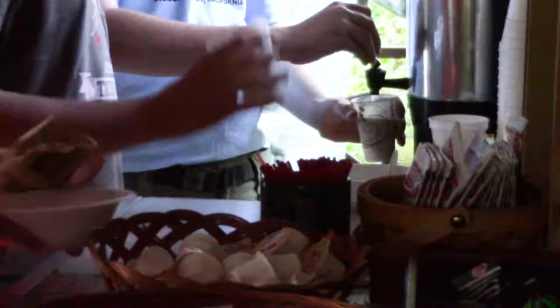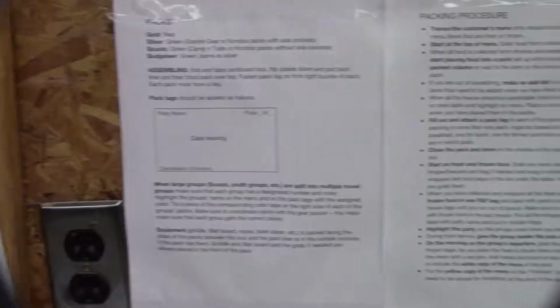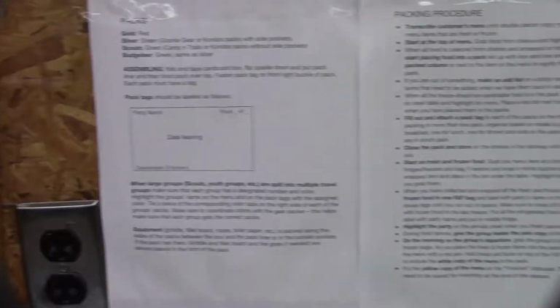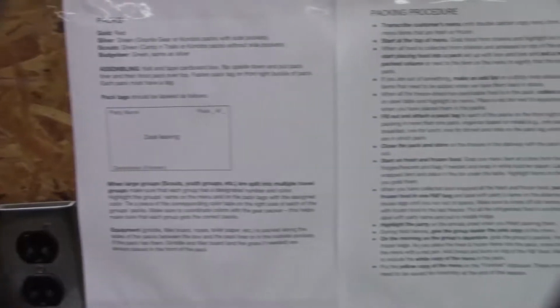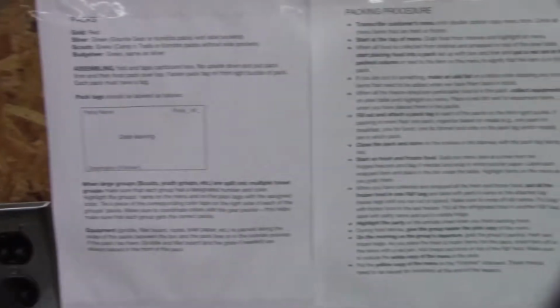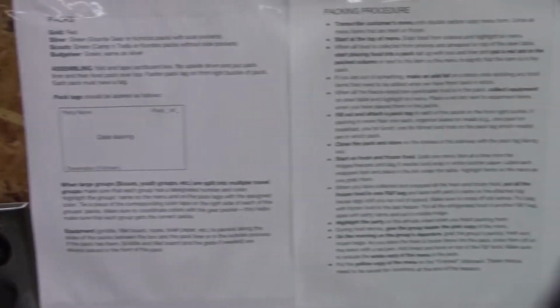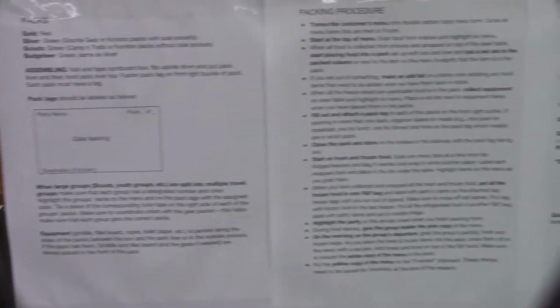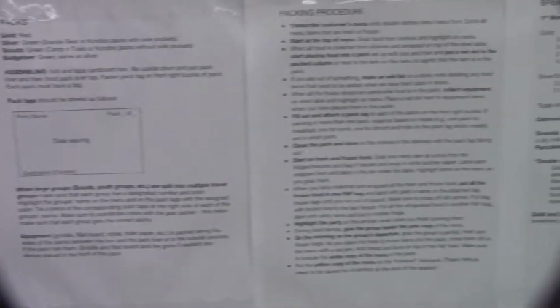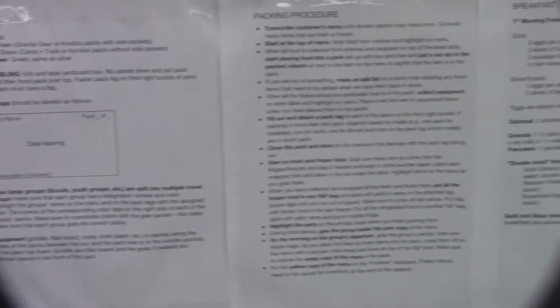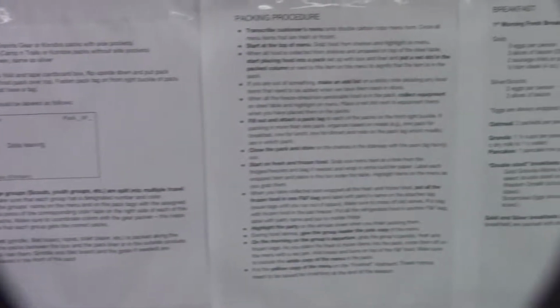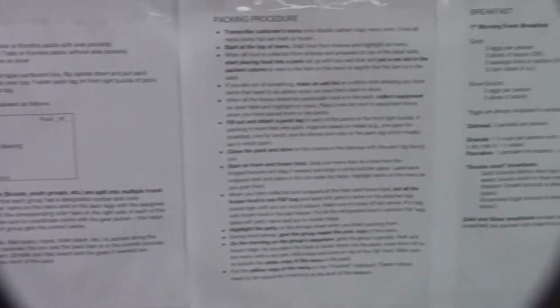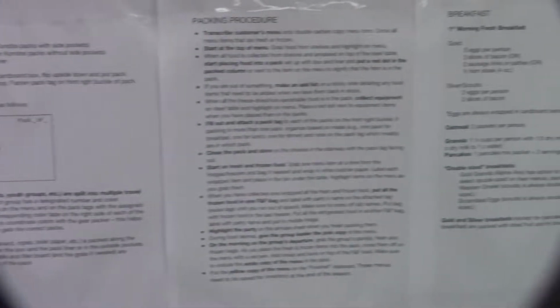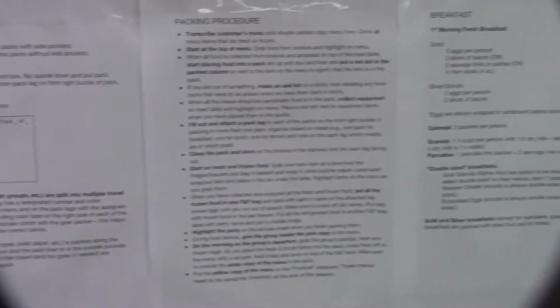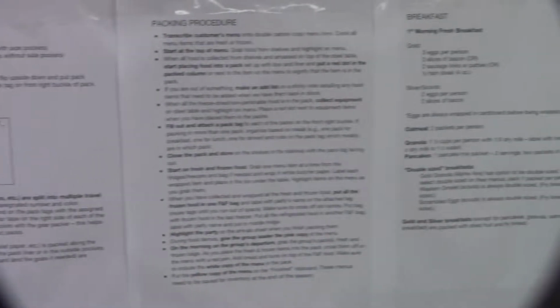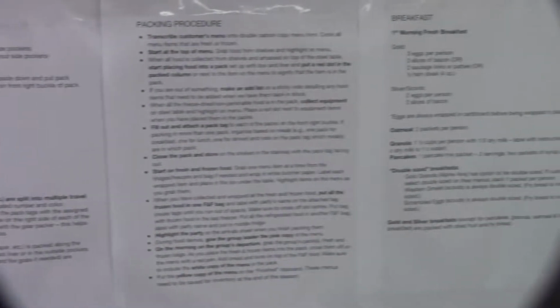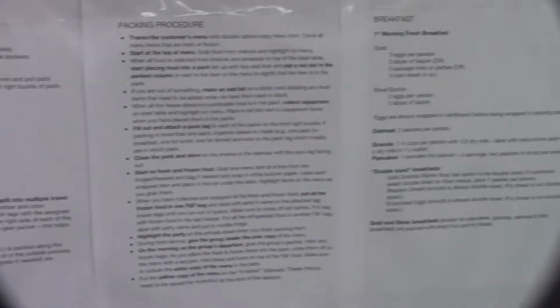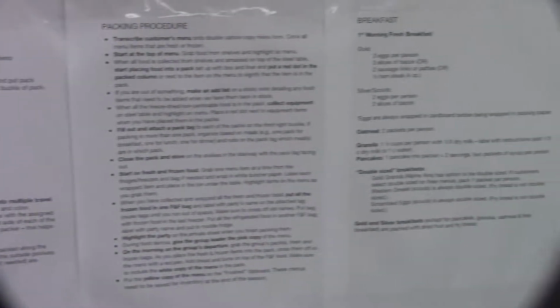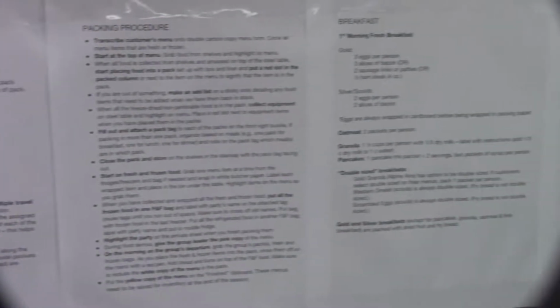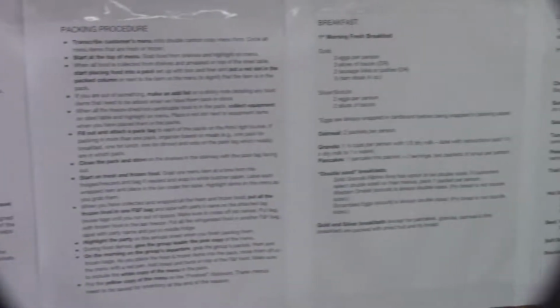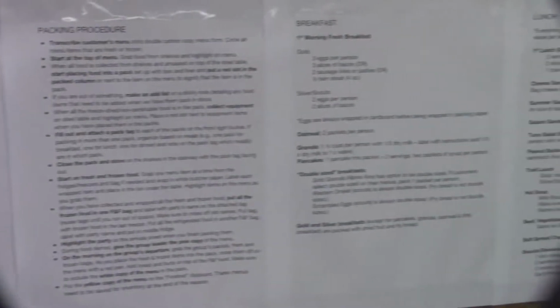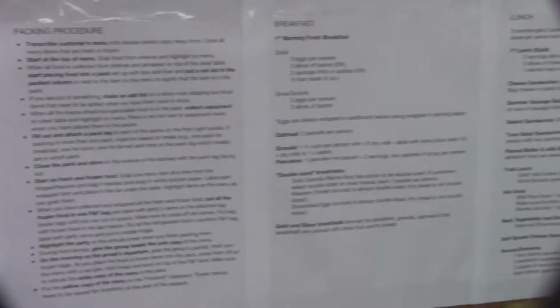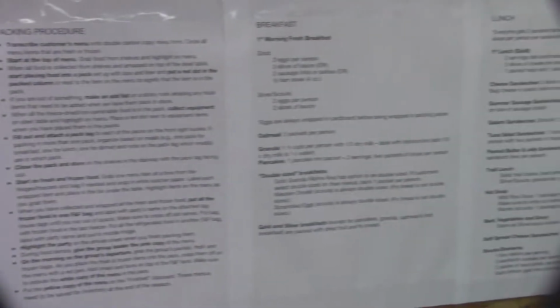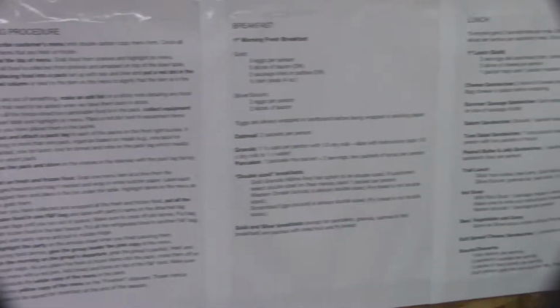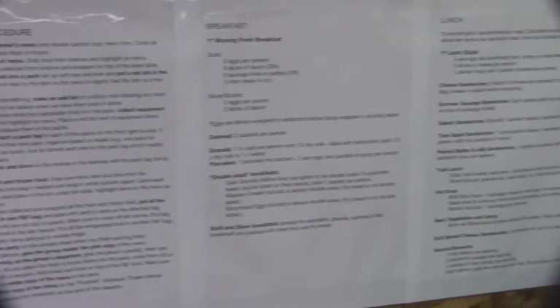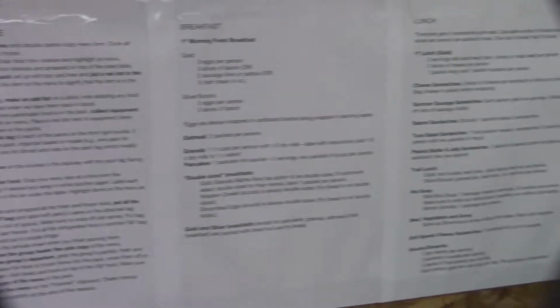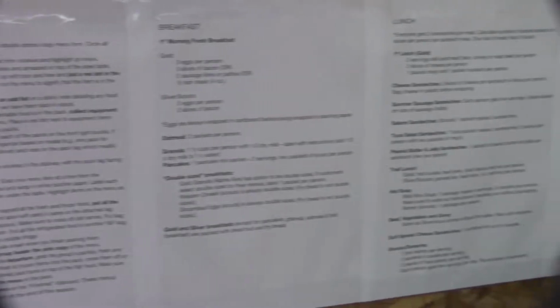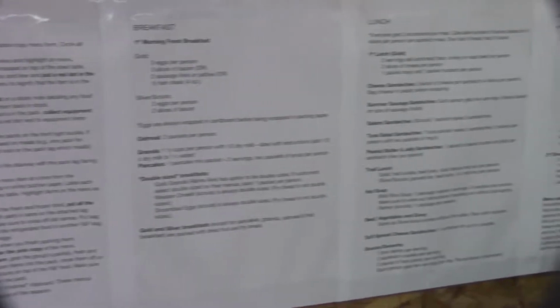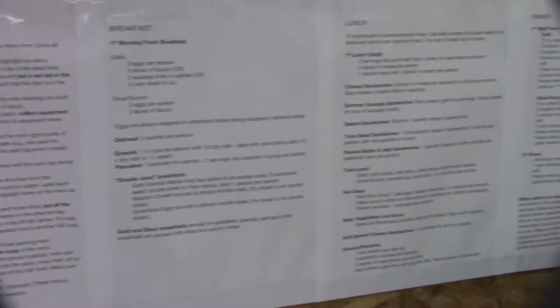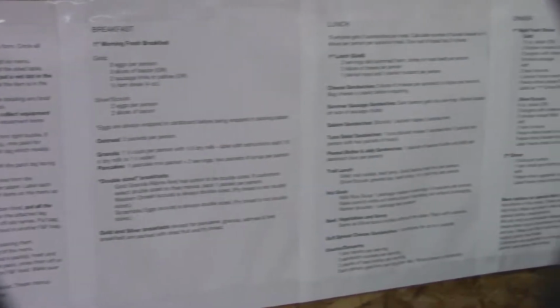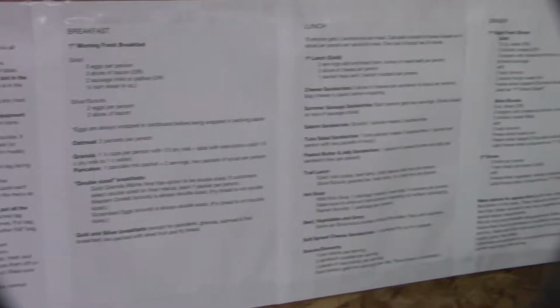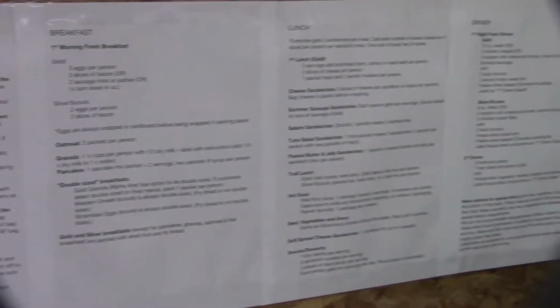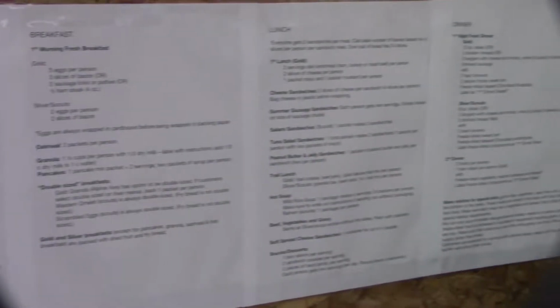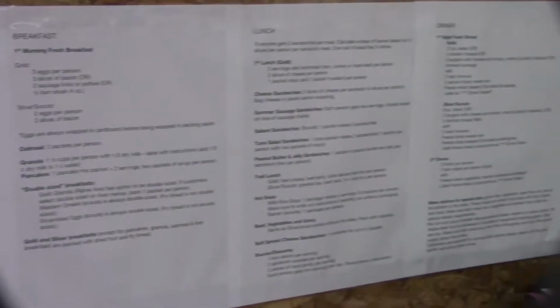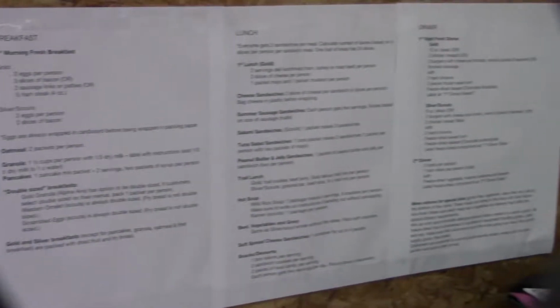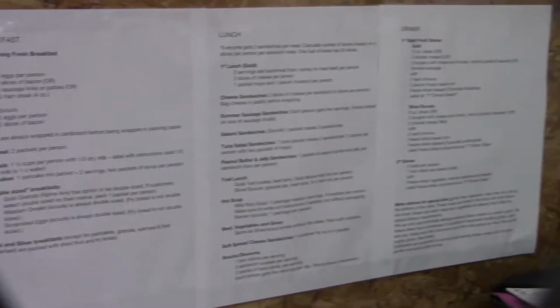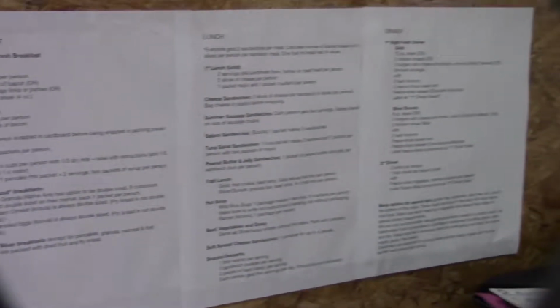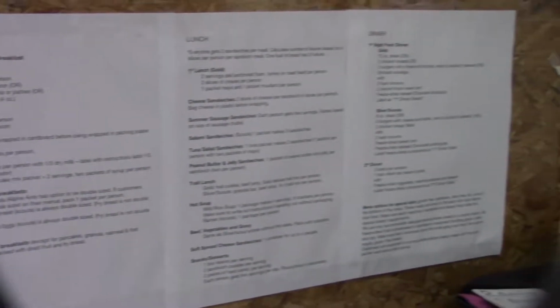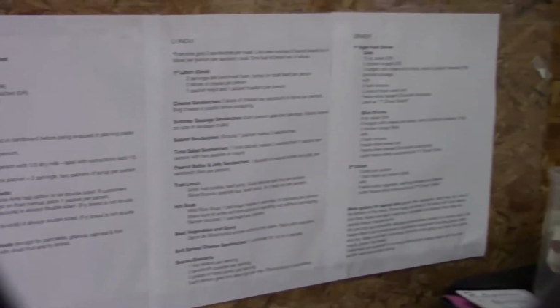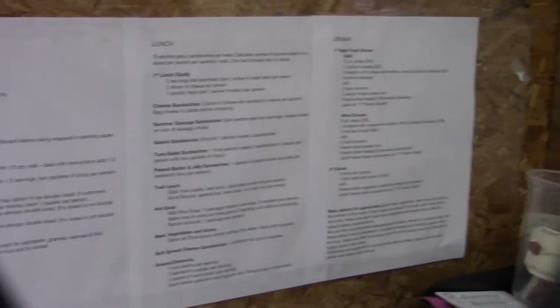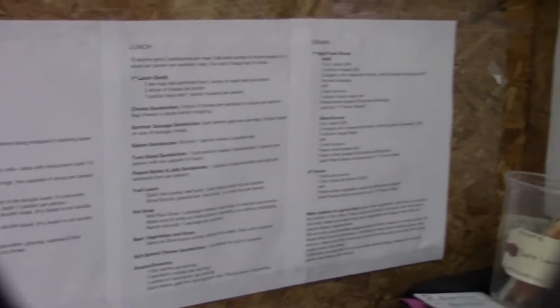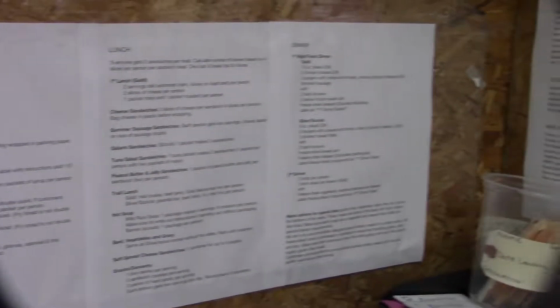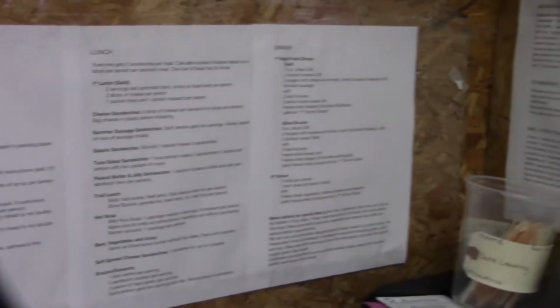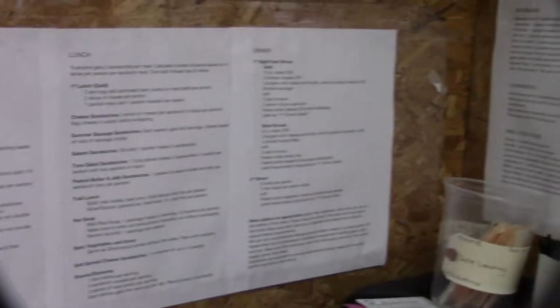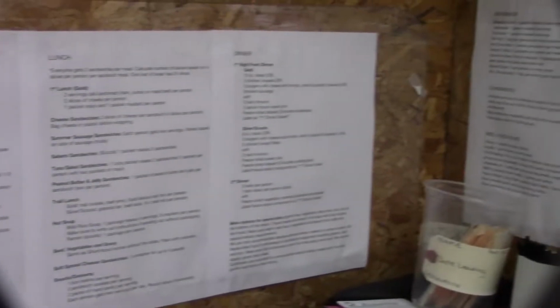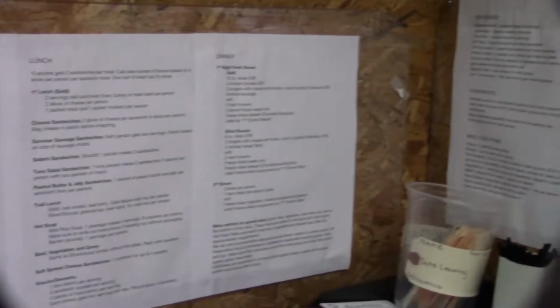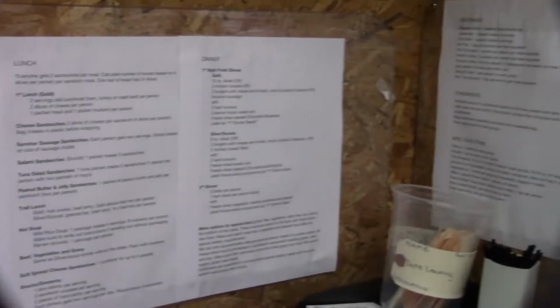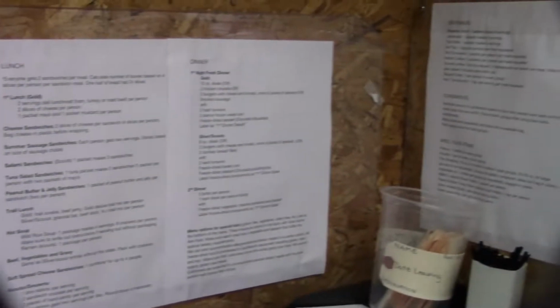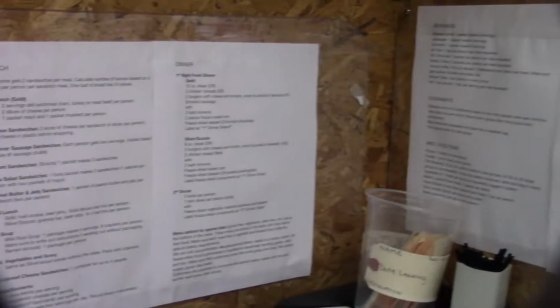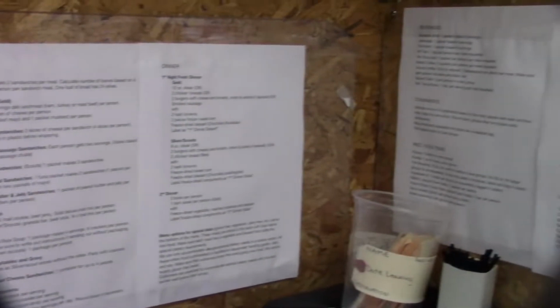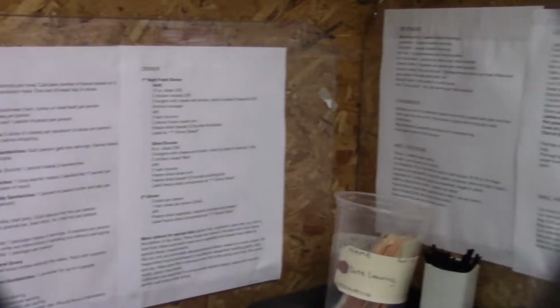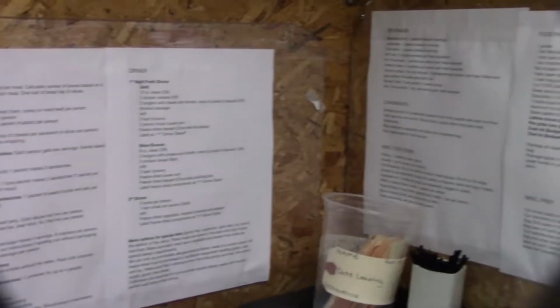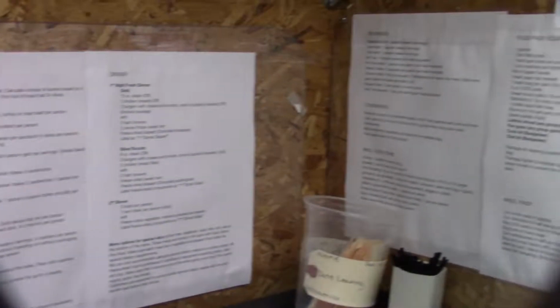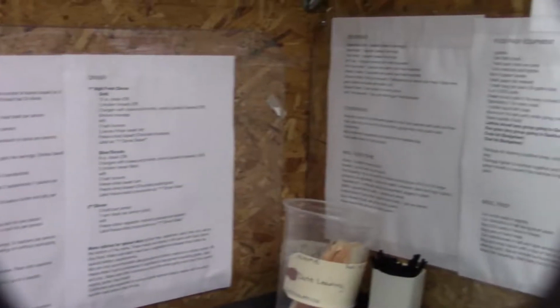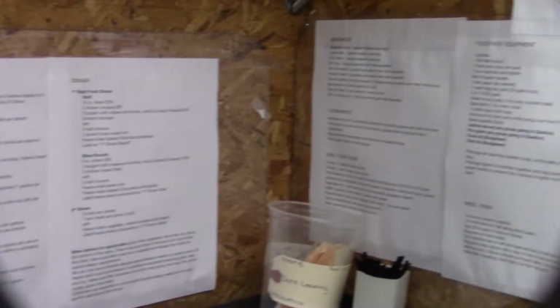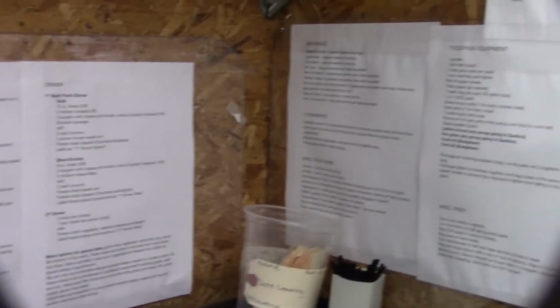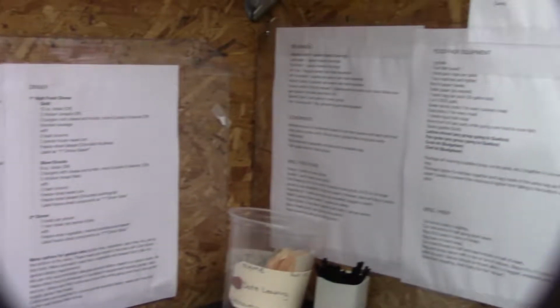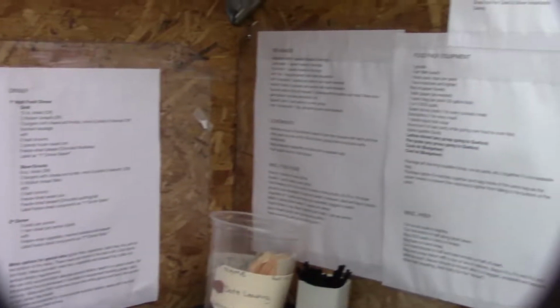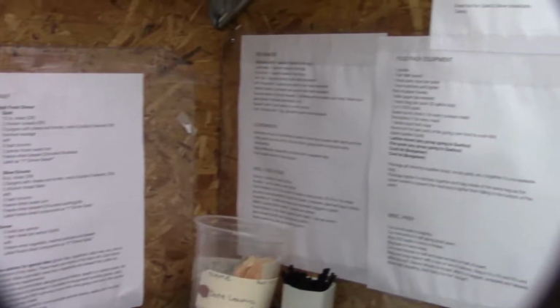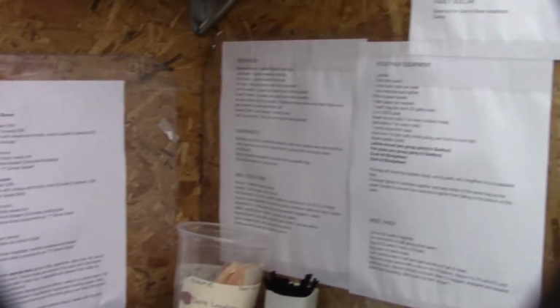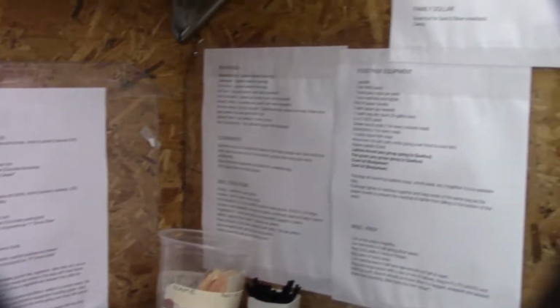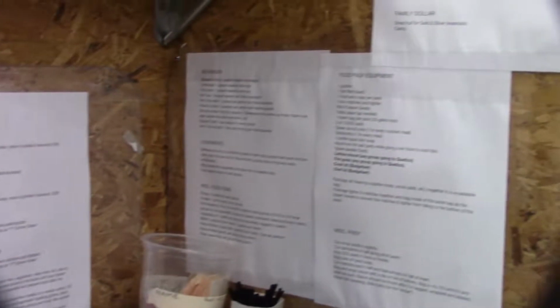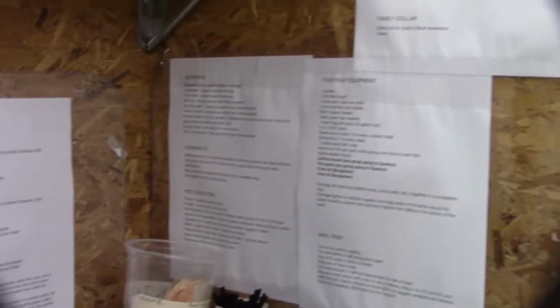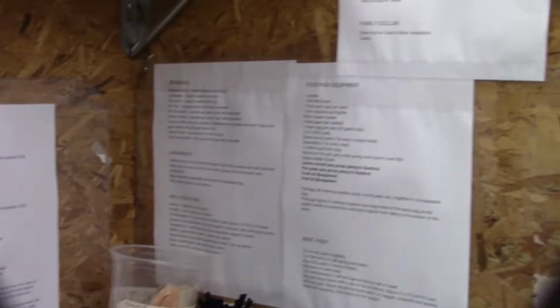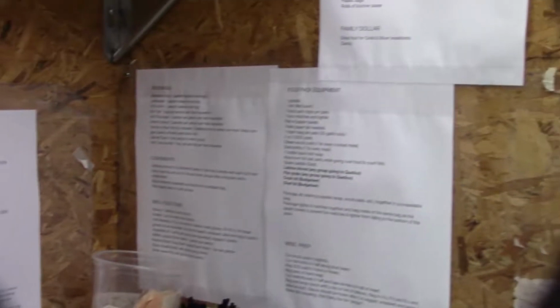Speaking of our food packers, they use a detailed checklist in addition to your menu to make sure that we don't overlook the small things.